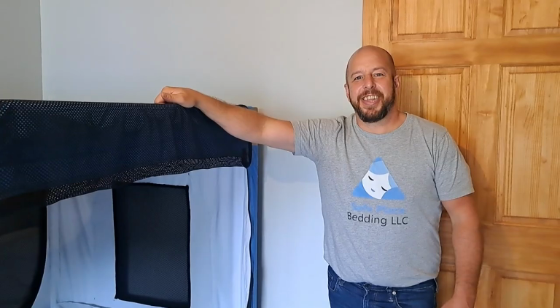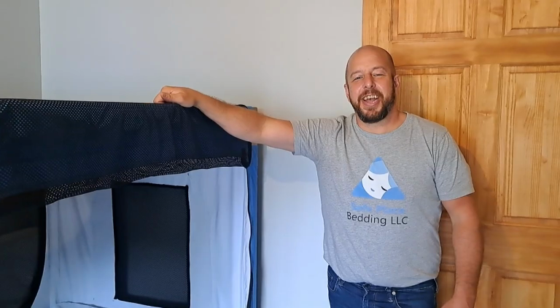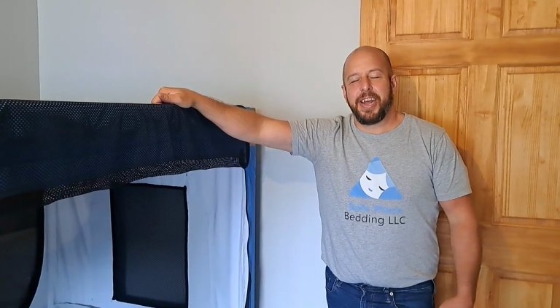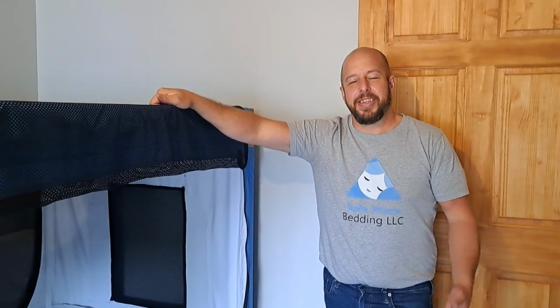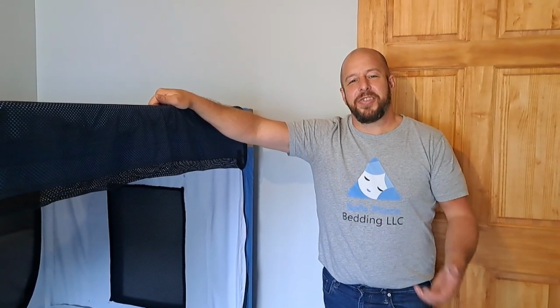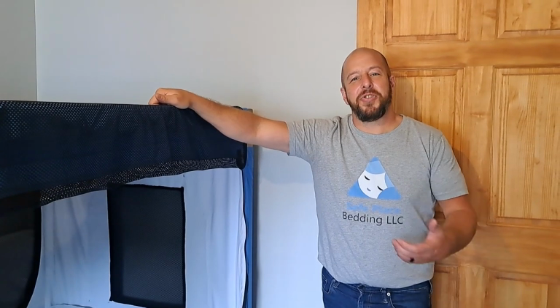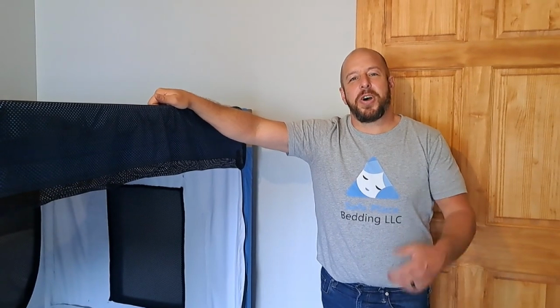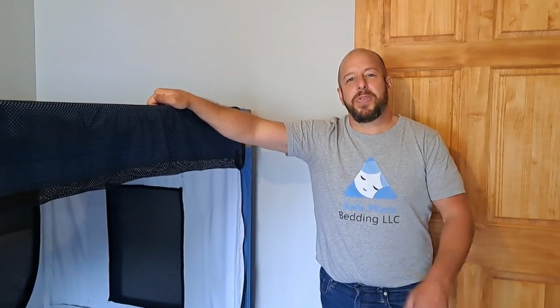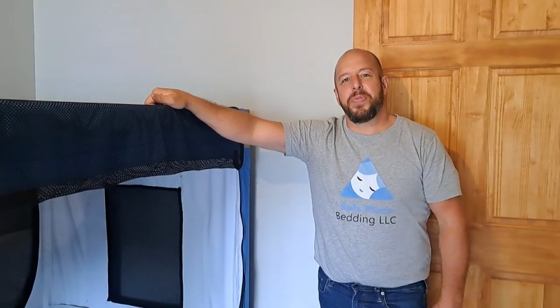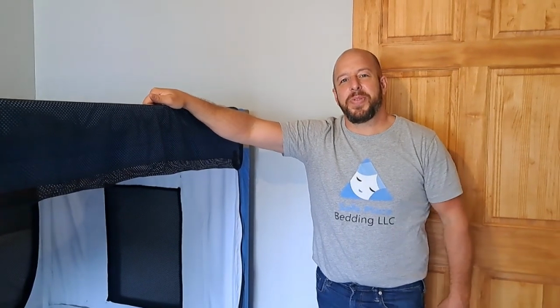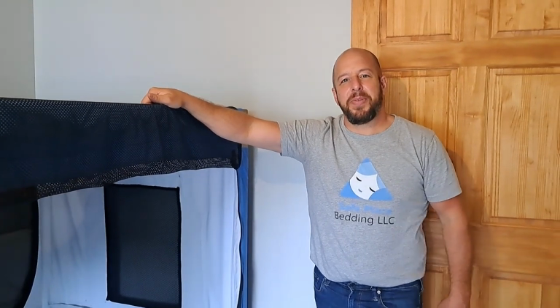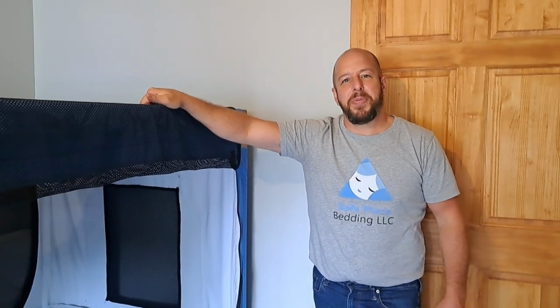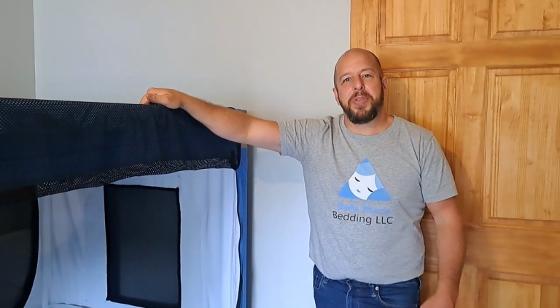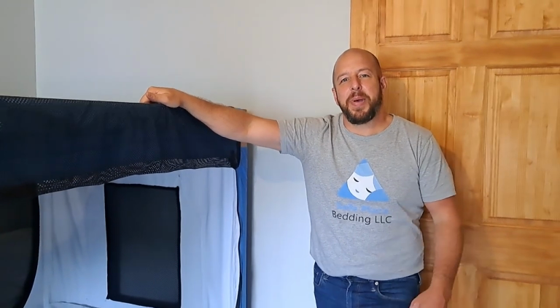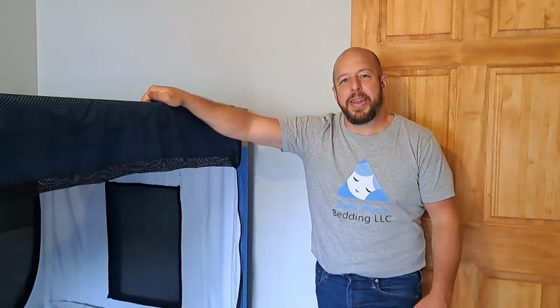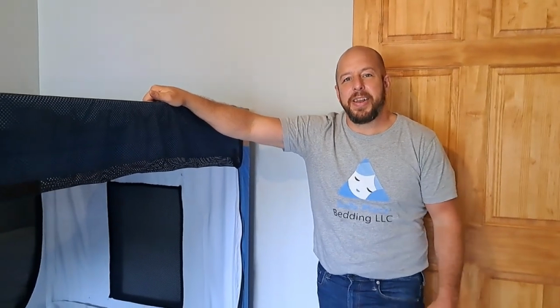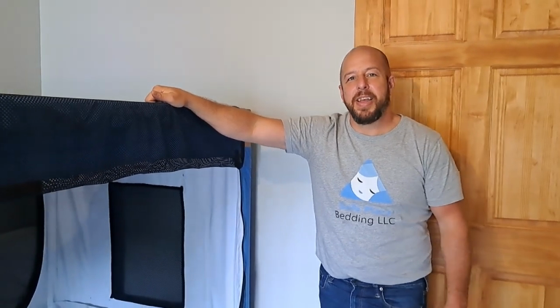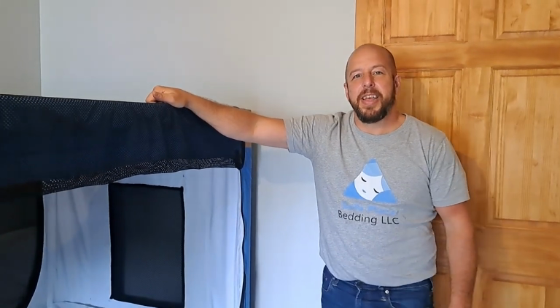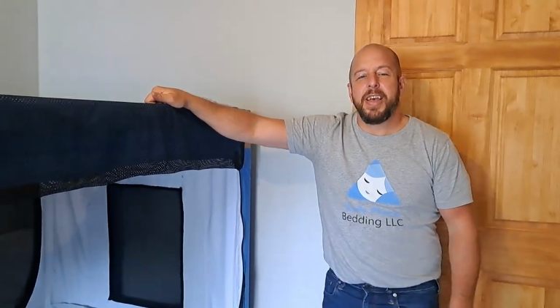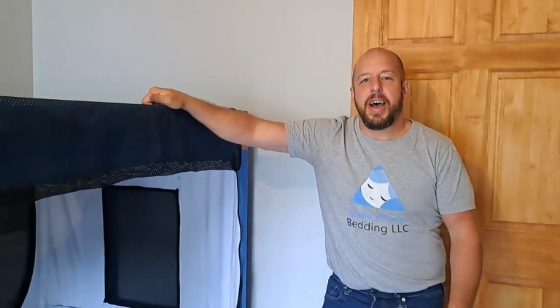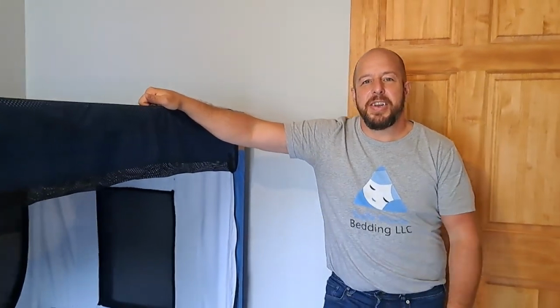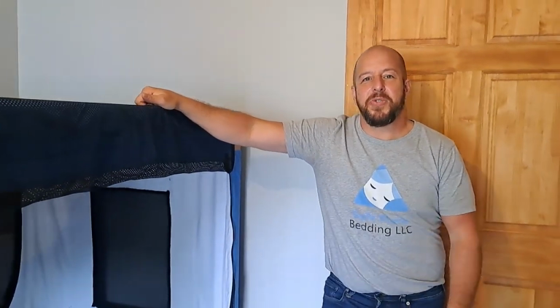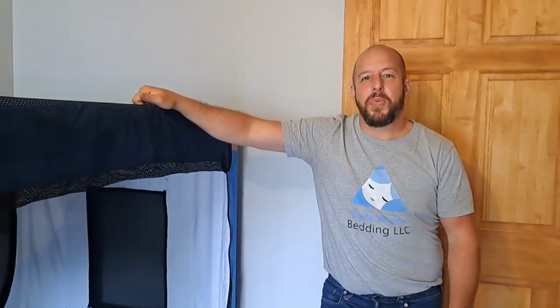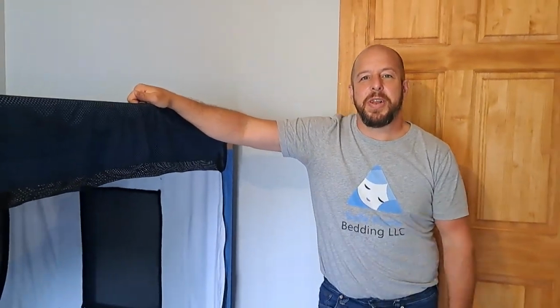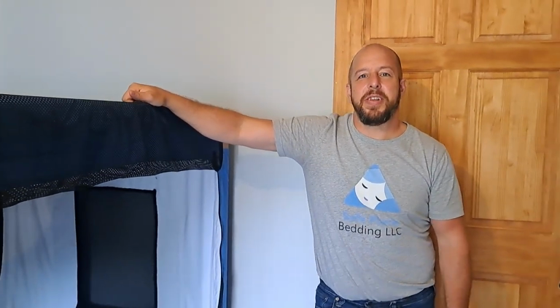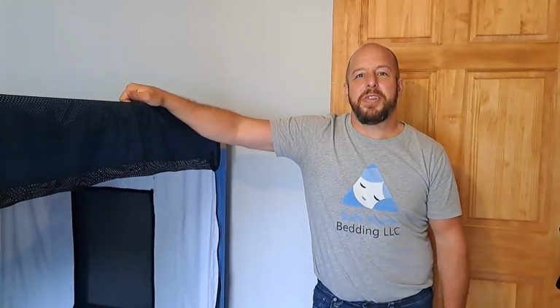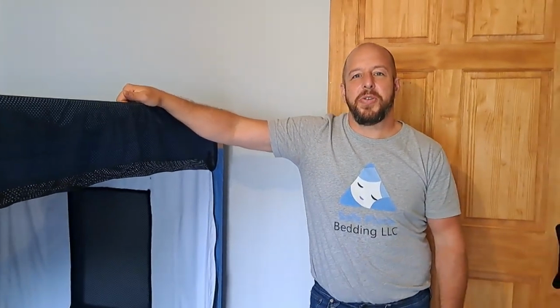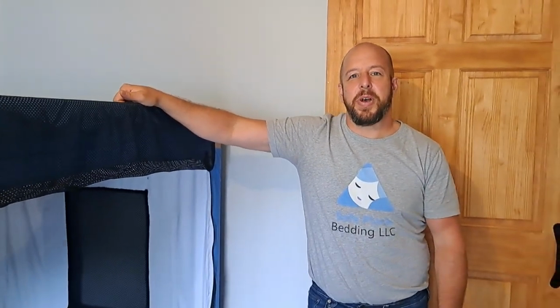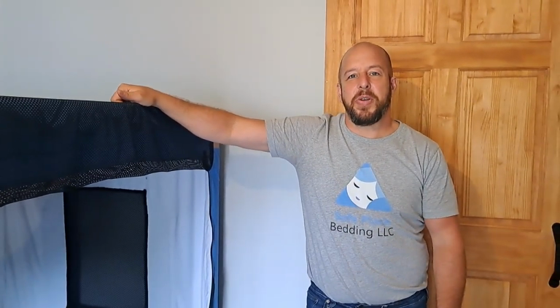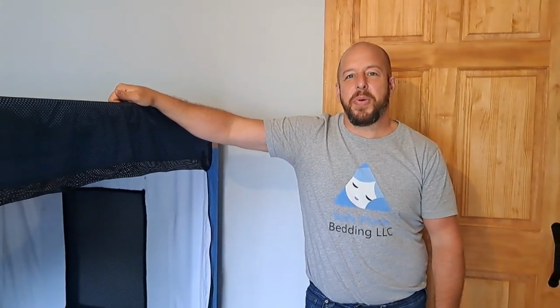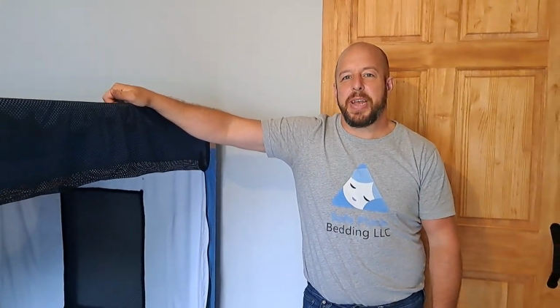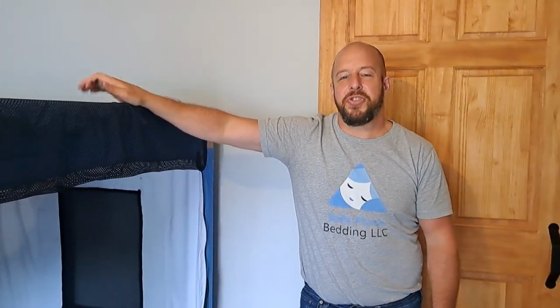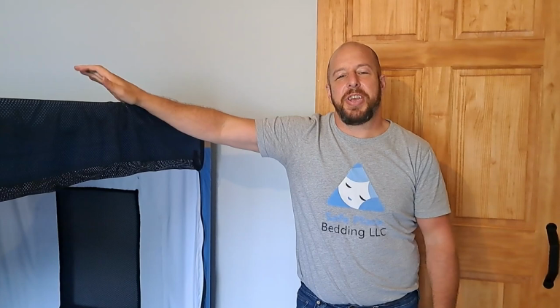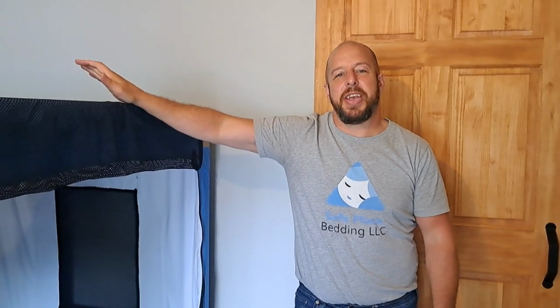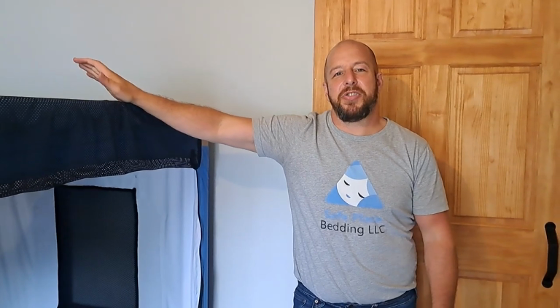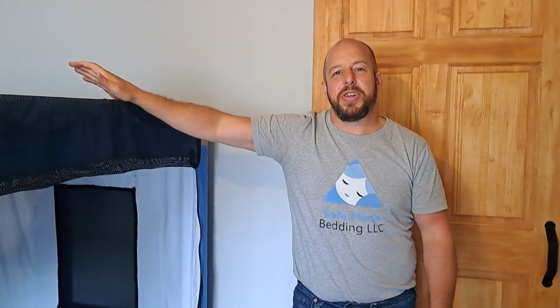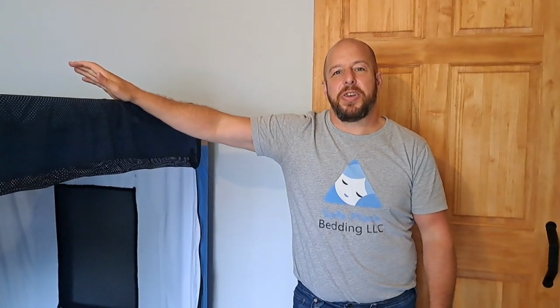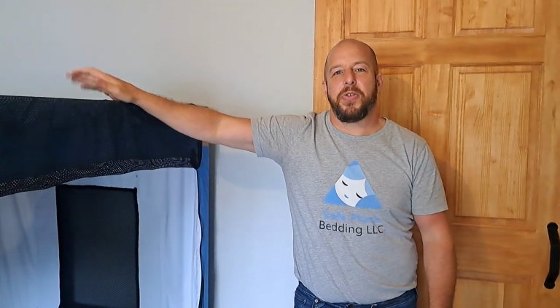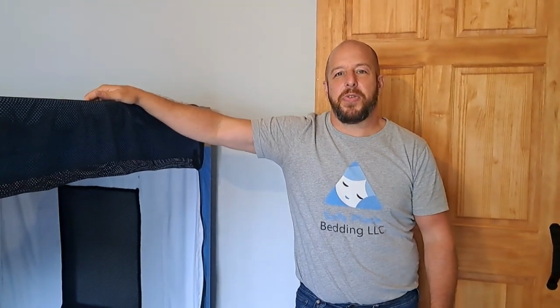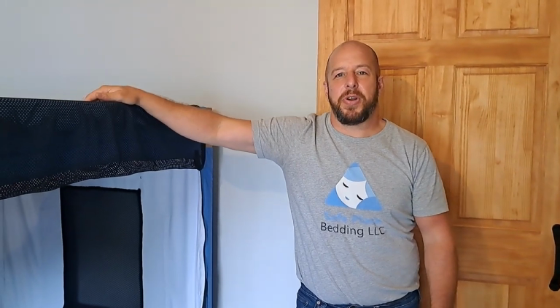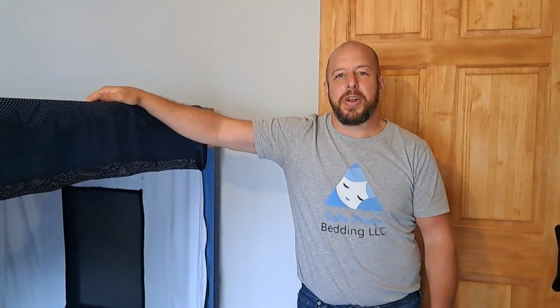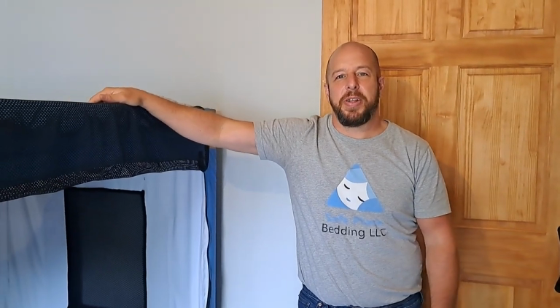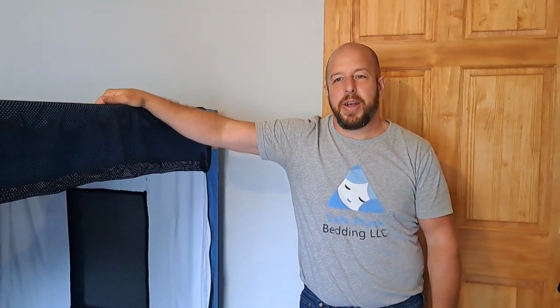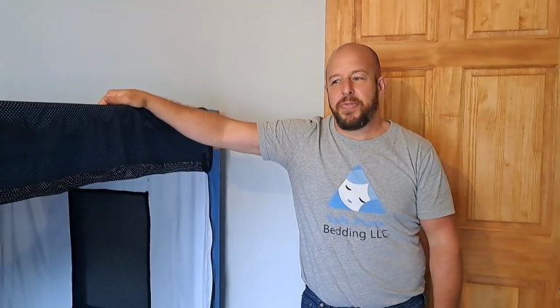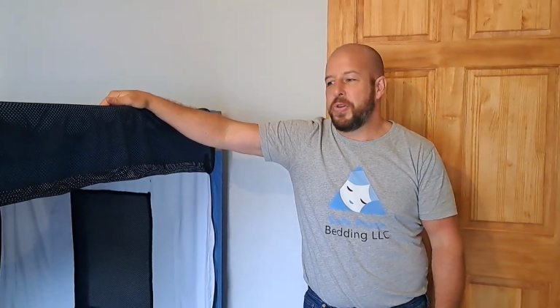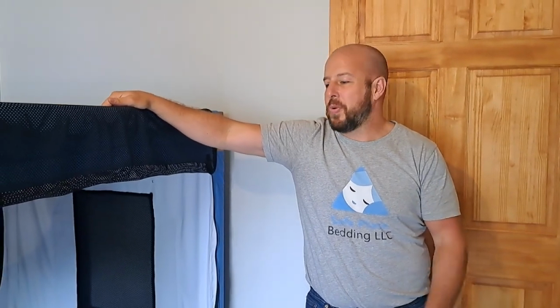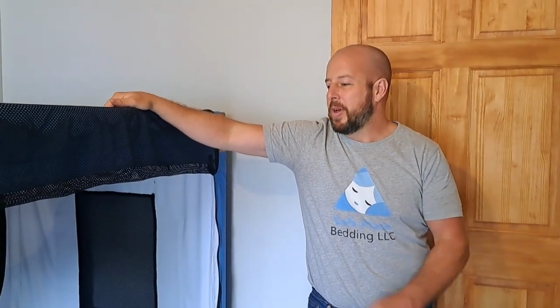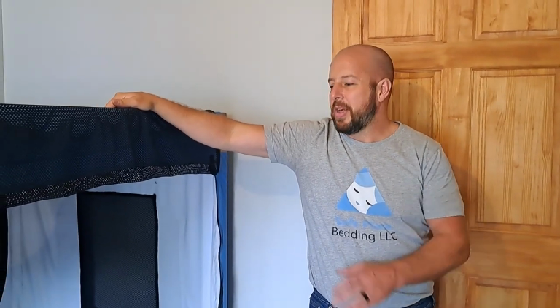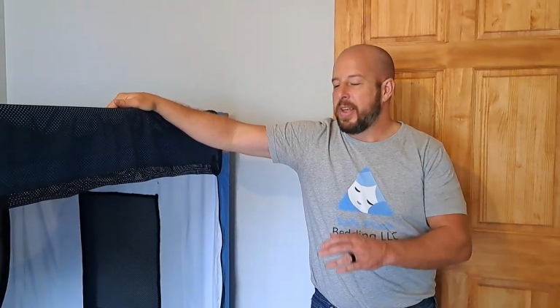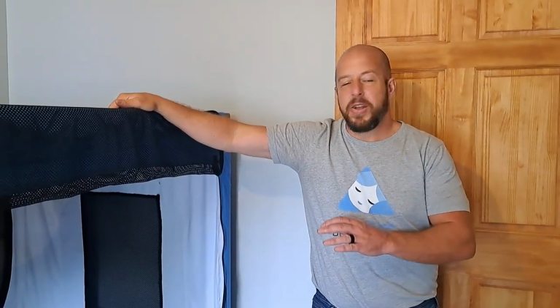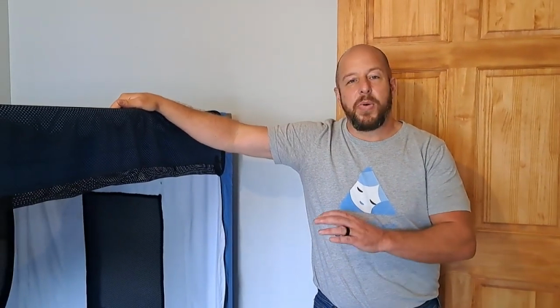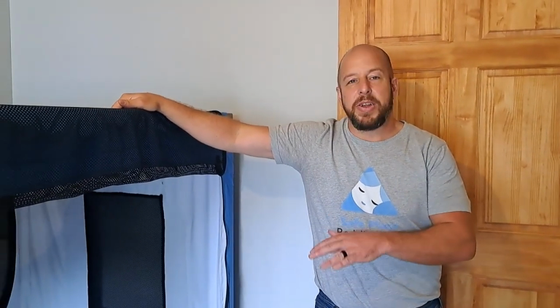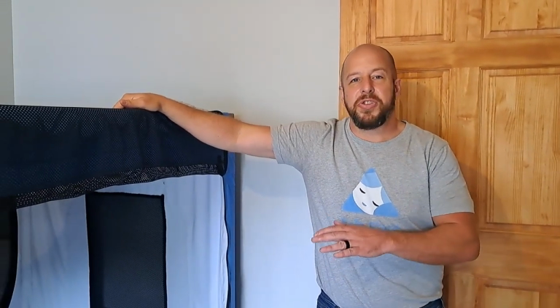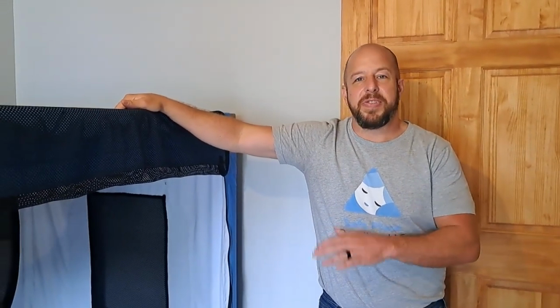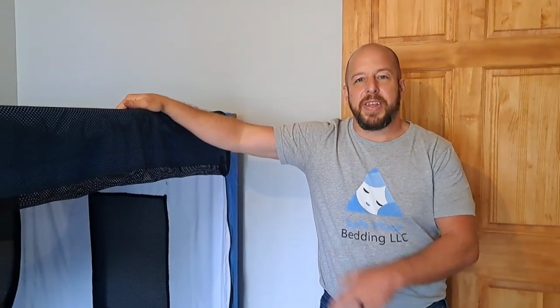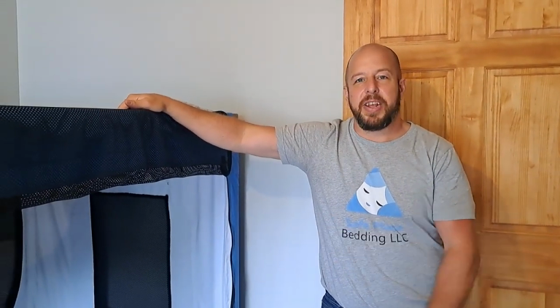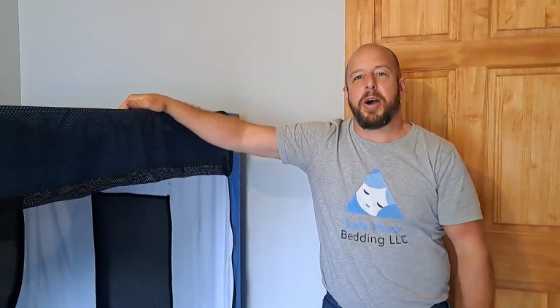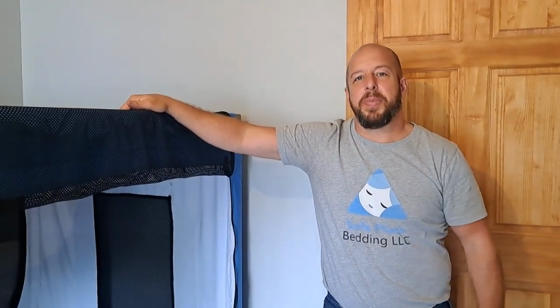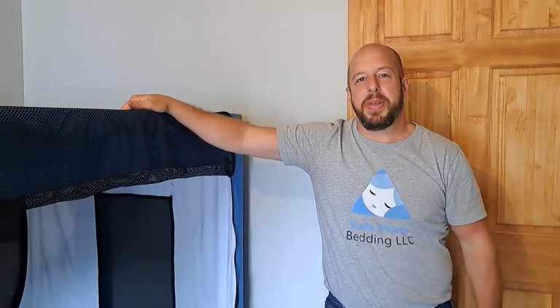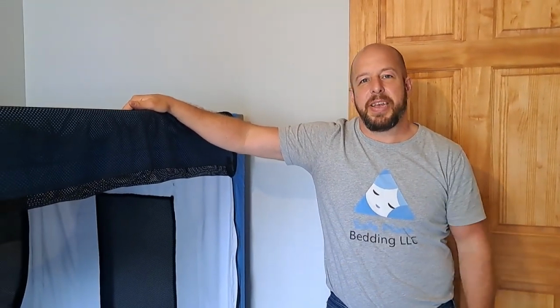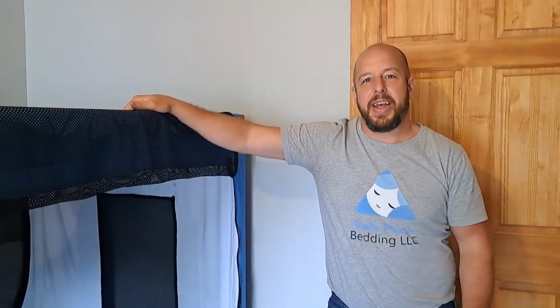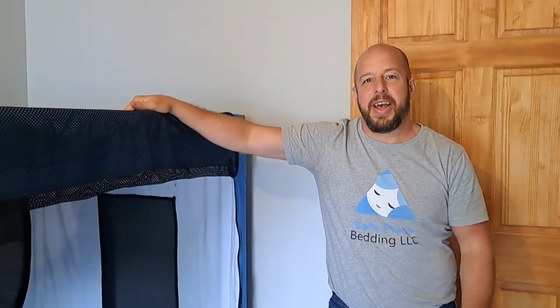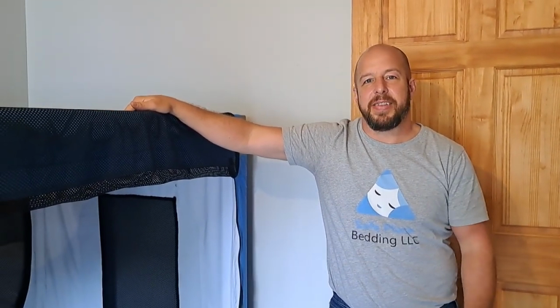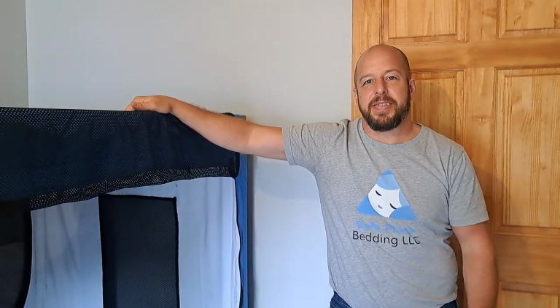Hi, this is John from Safe Place Bedding. I just wanted to do a quick education and go over a few questions that I commonly get asked.